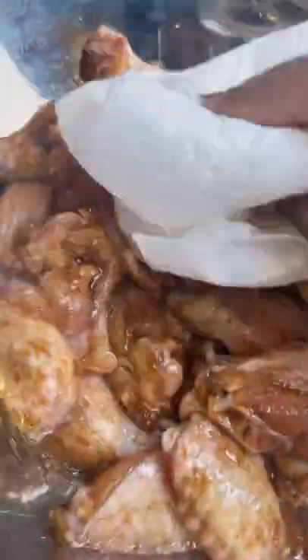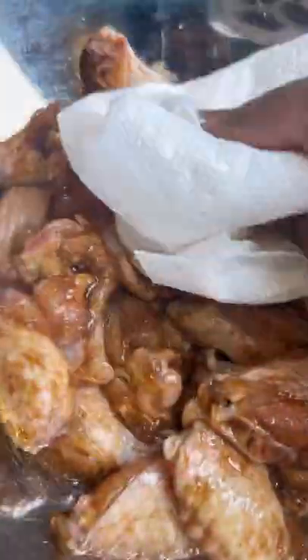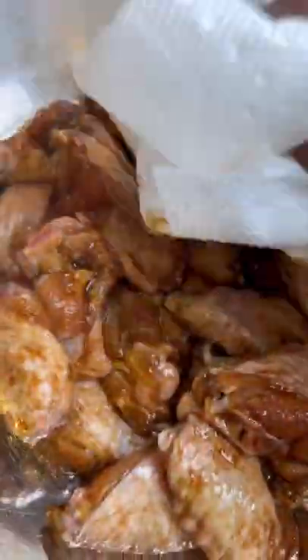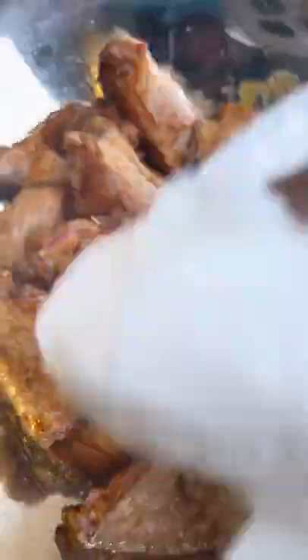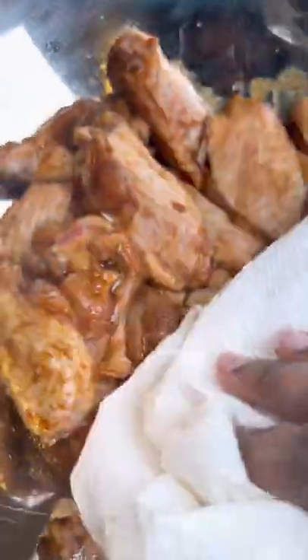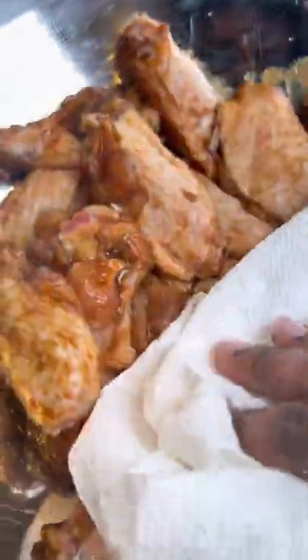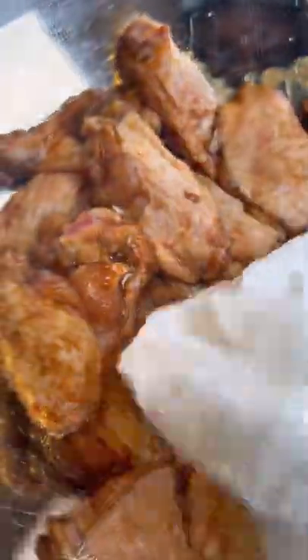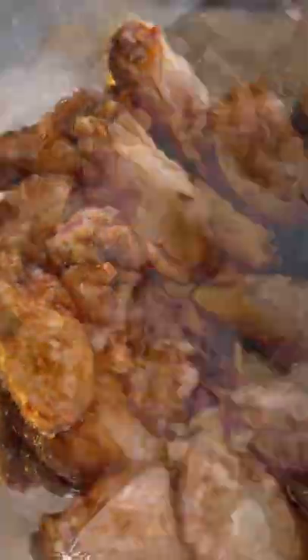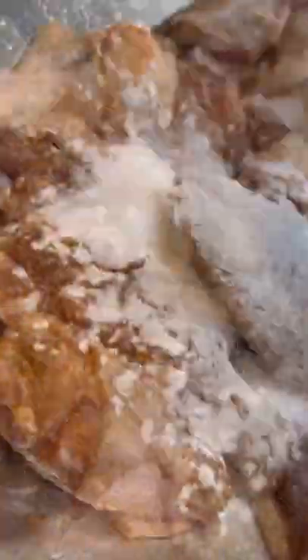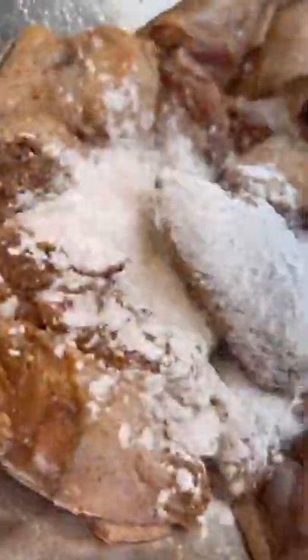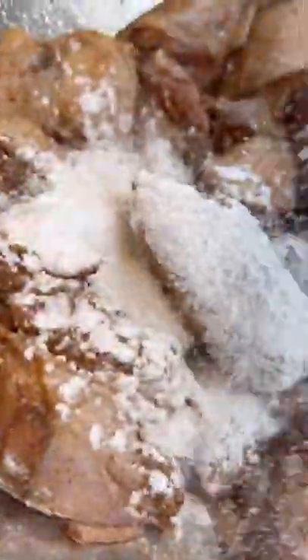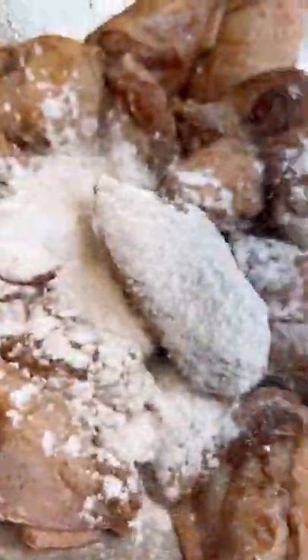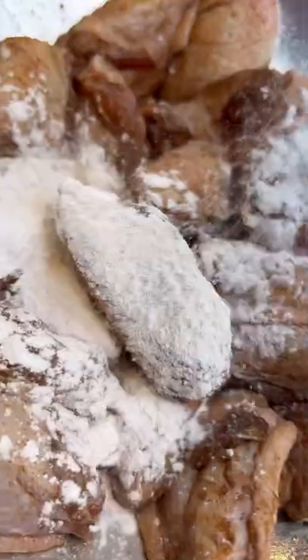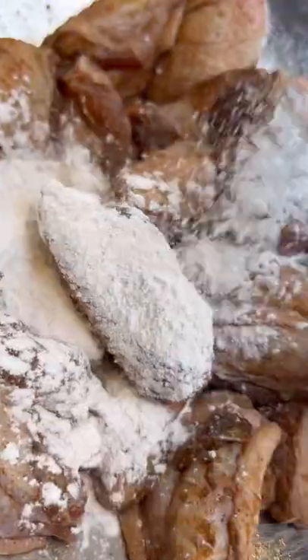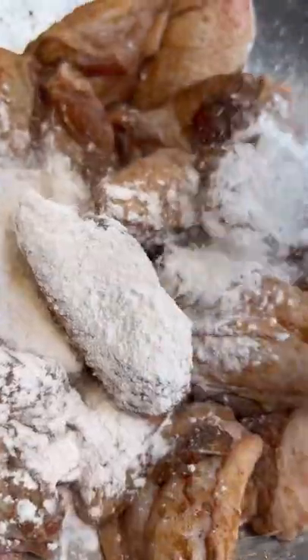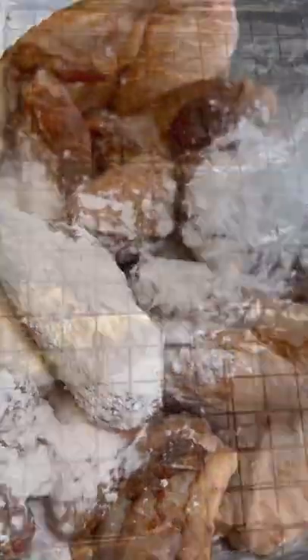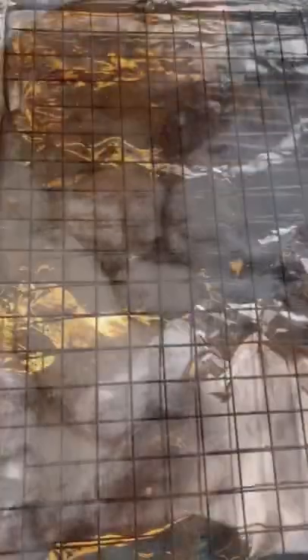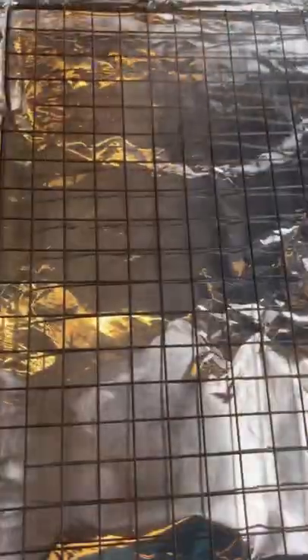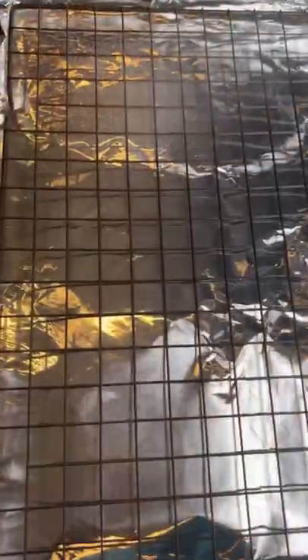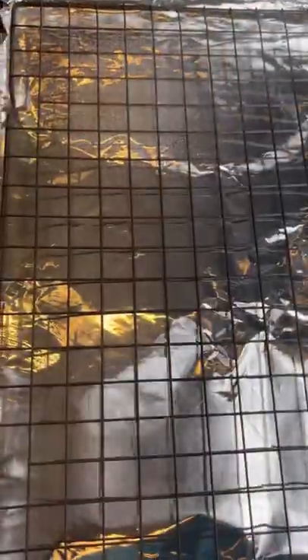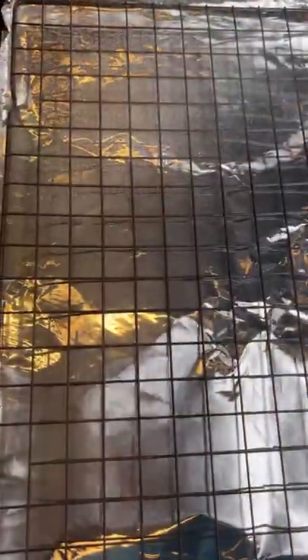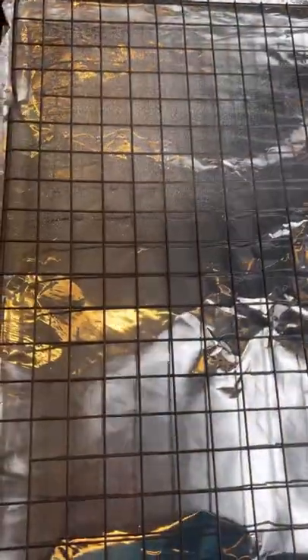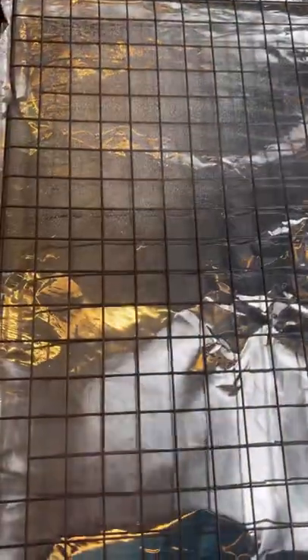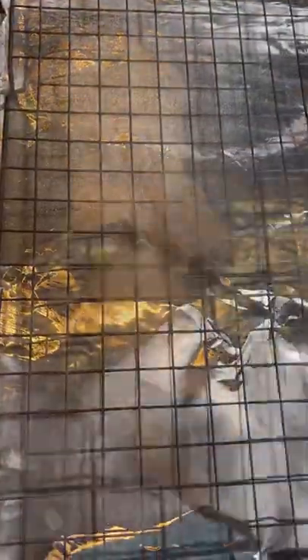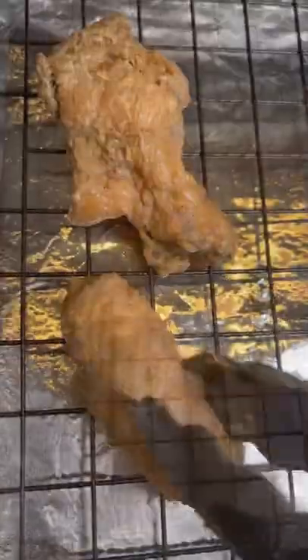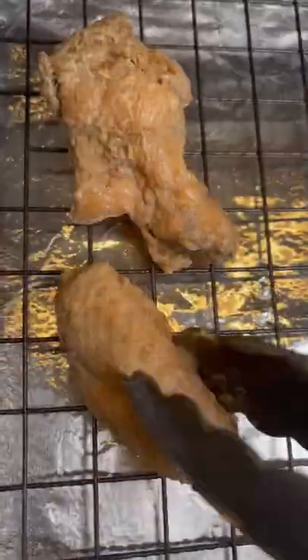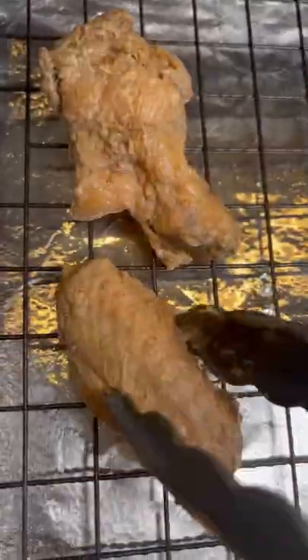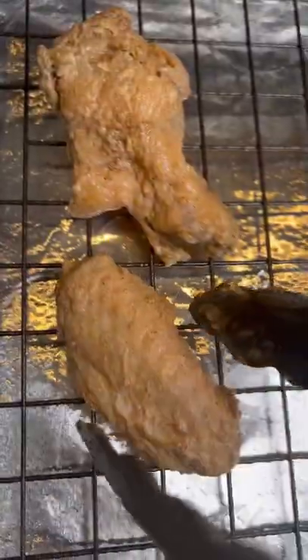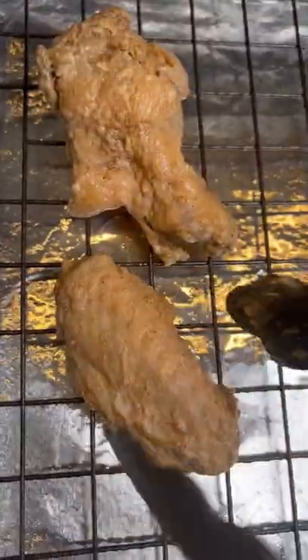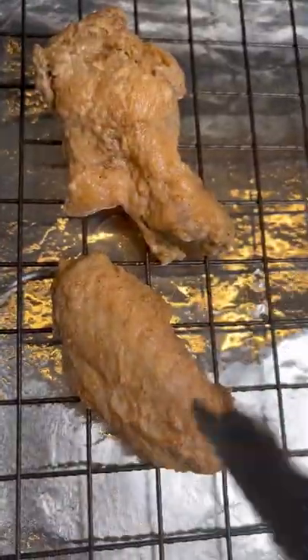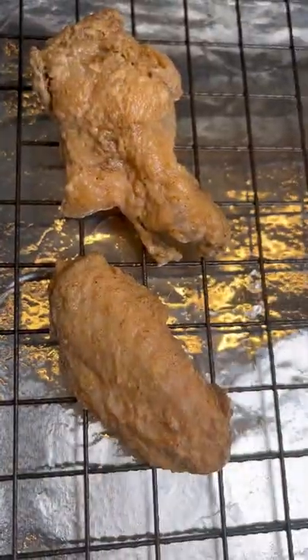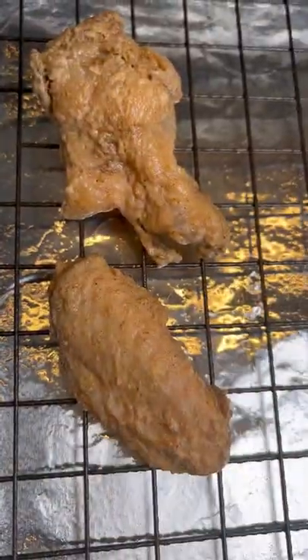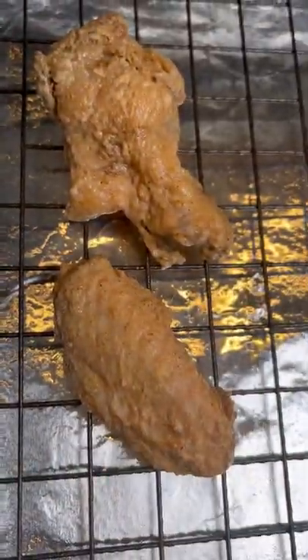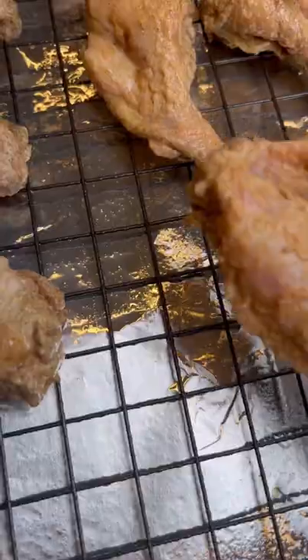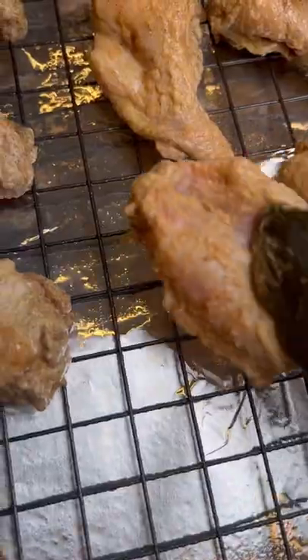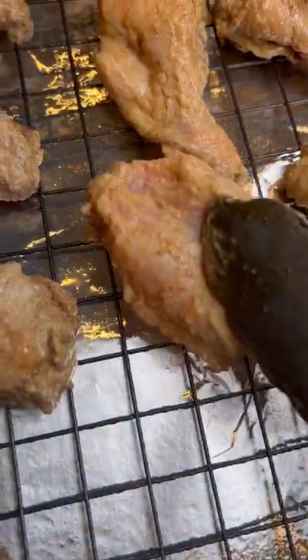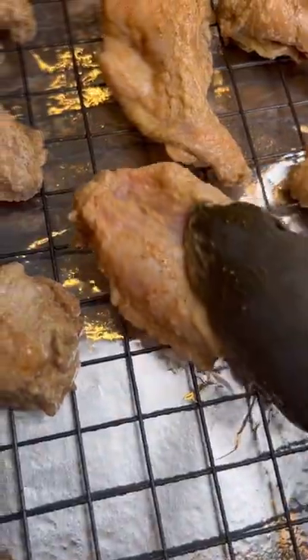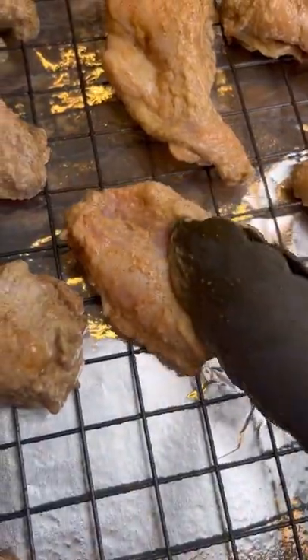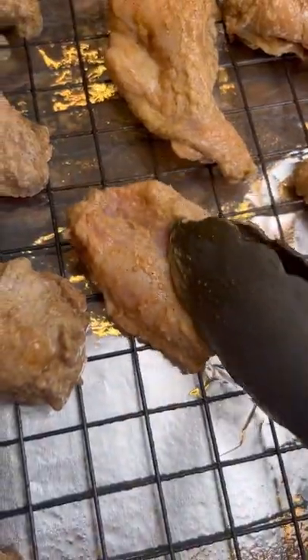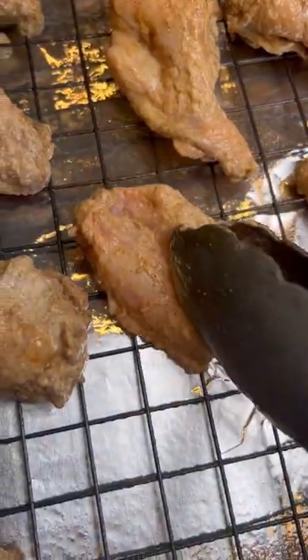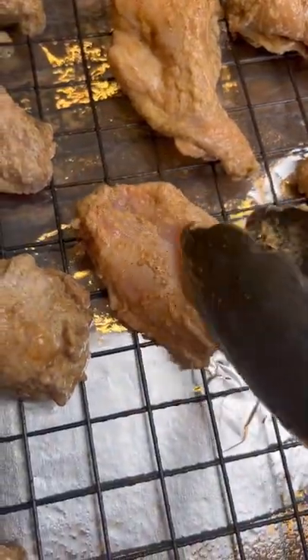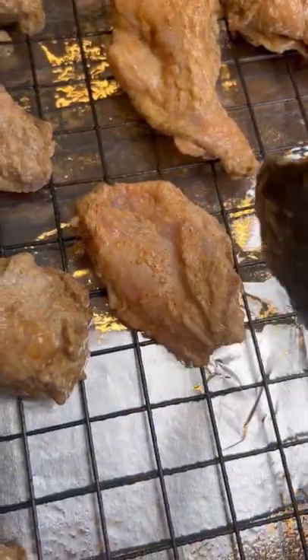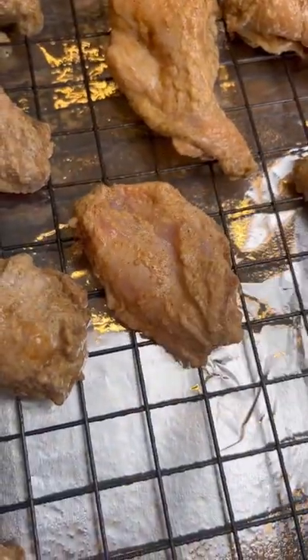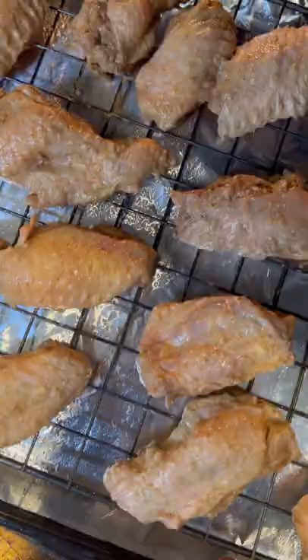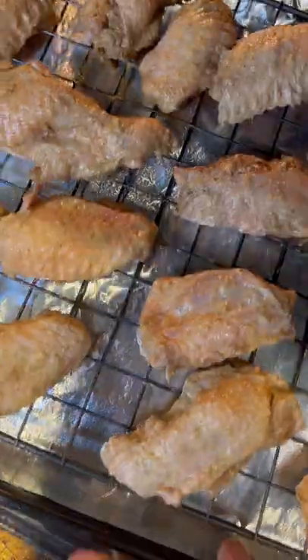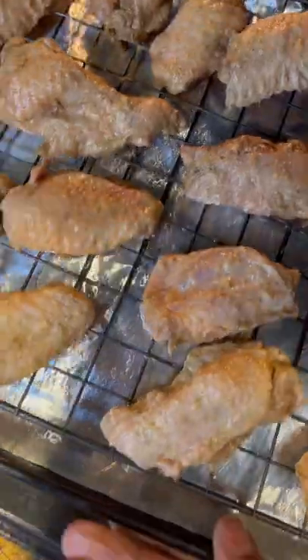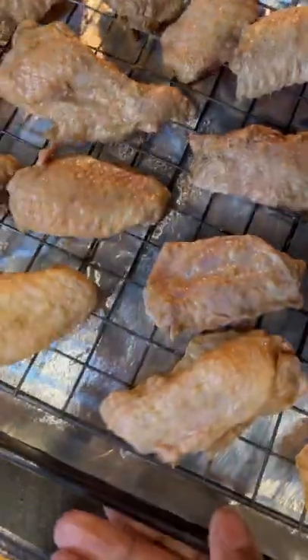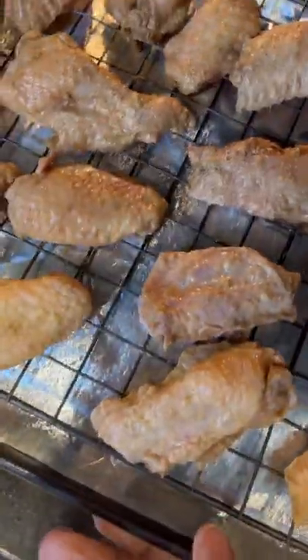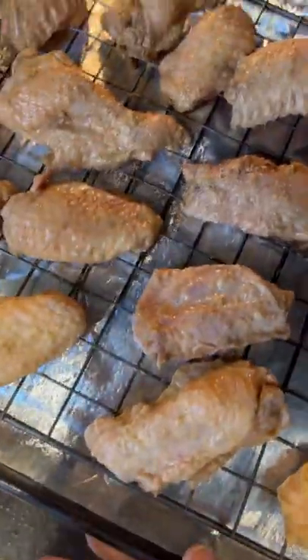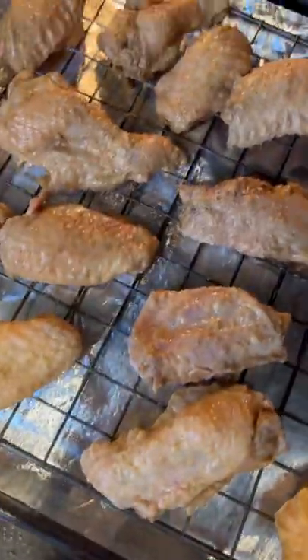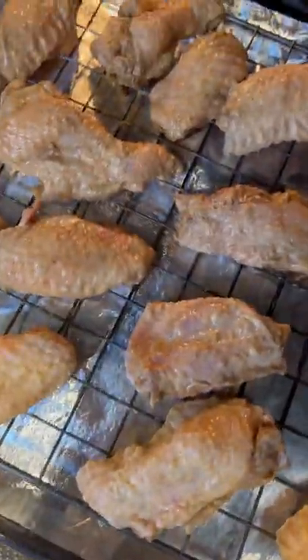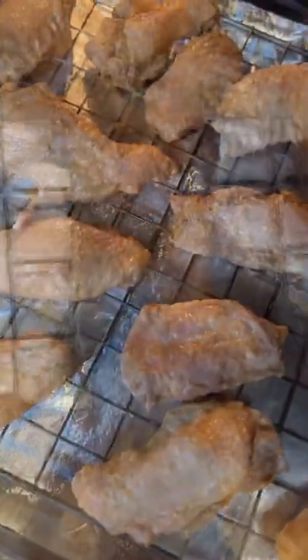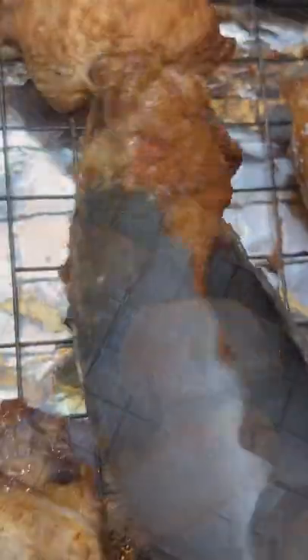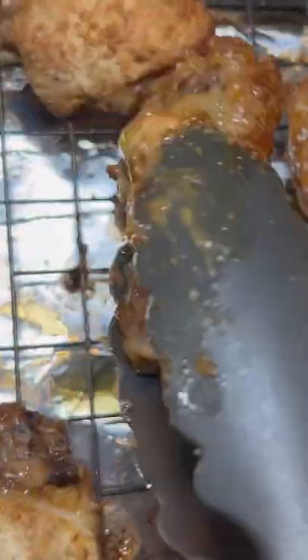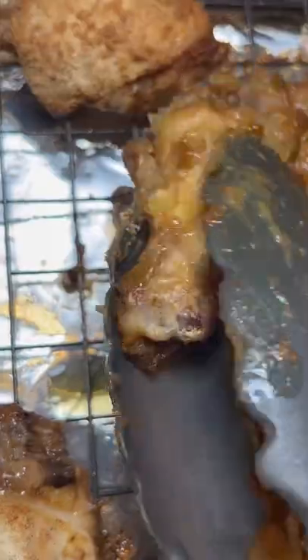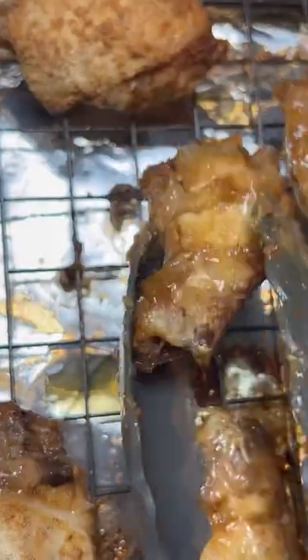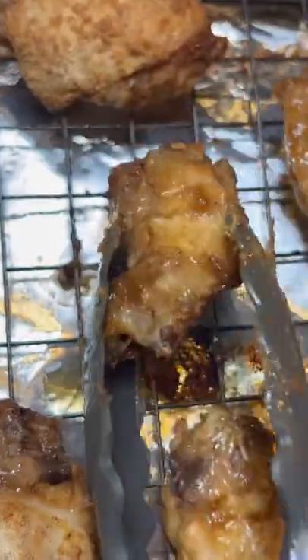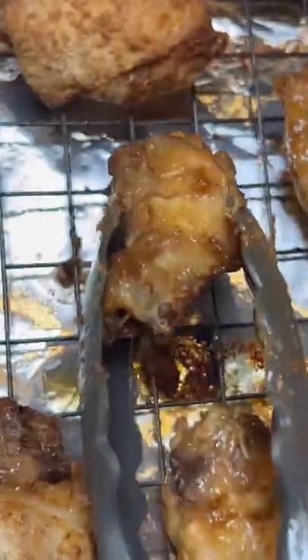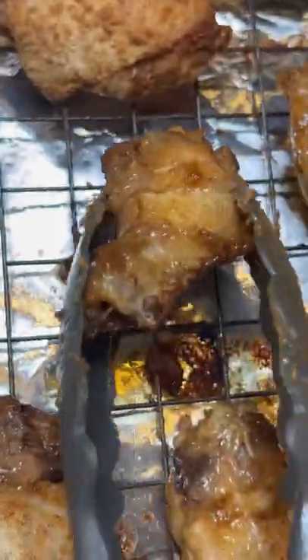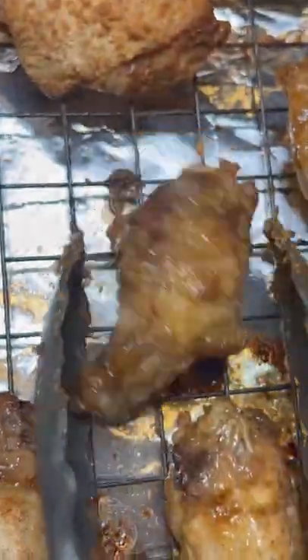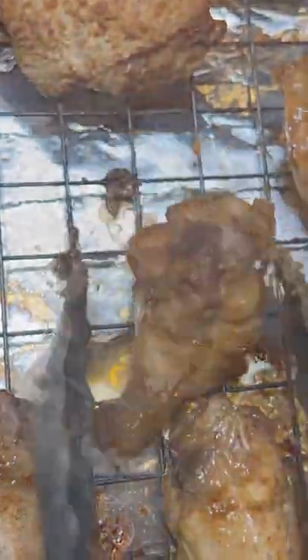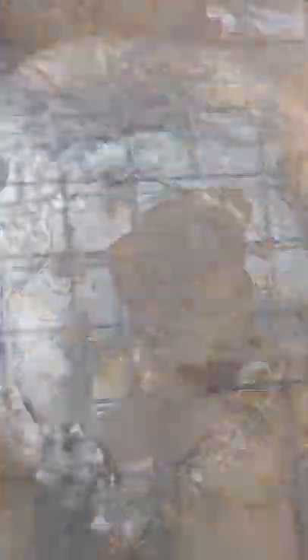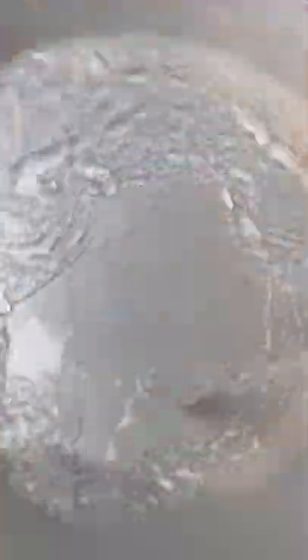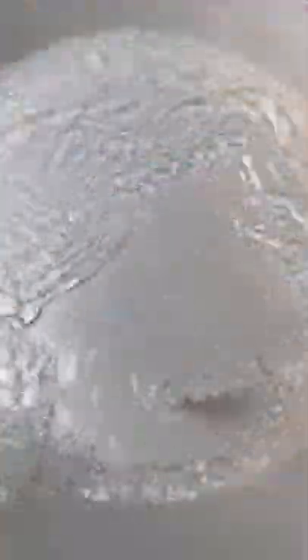Once your chicken has marinated, pat it dry and add some baking powder. Then bake on a baking rack for 40 minutes until golden brown. Make sure to turn it halfway through.